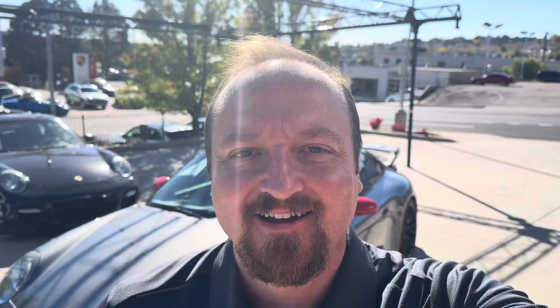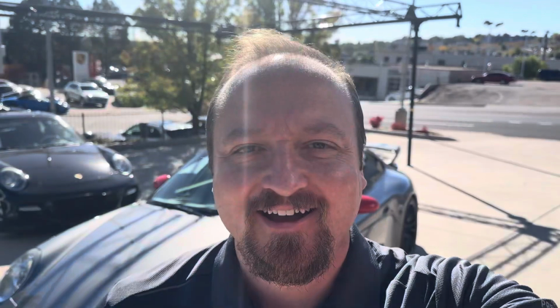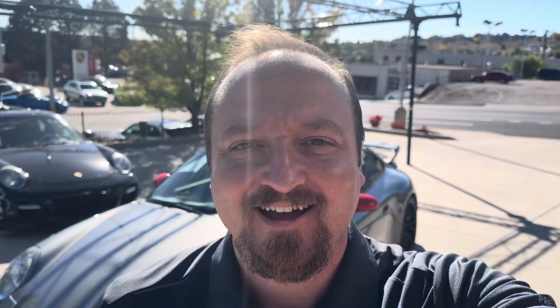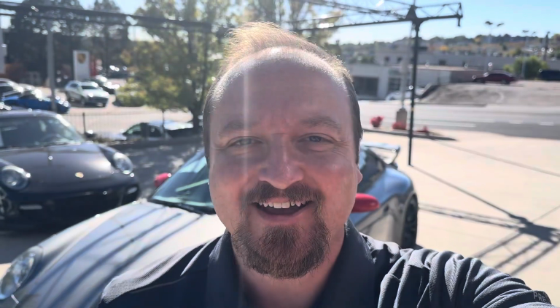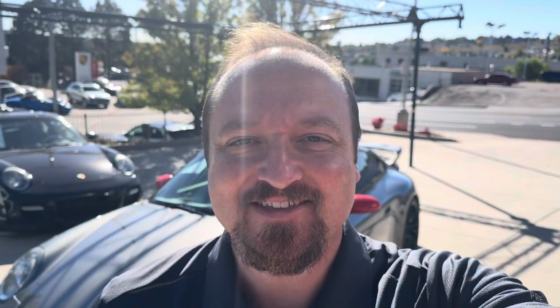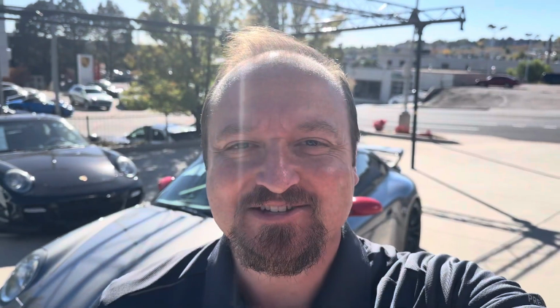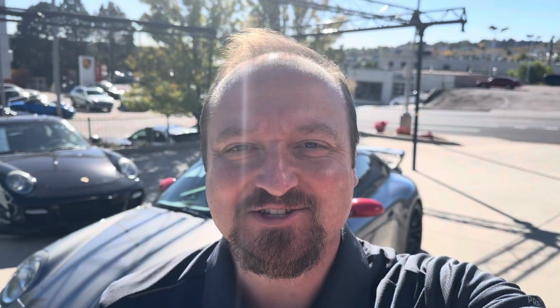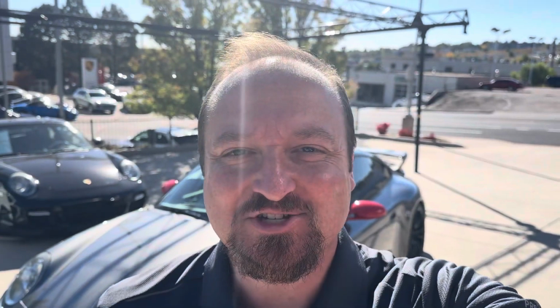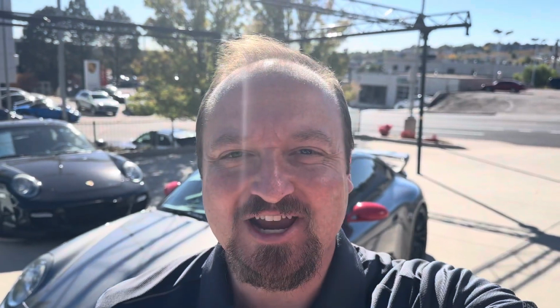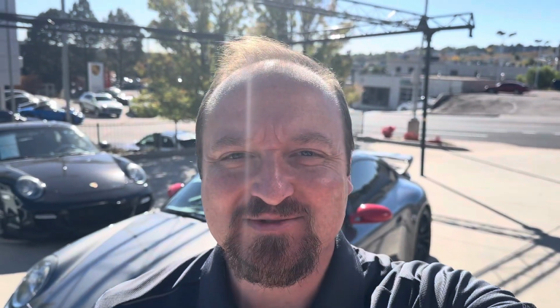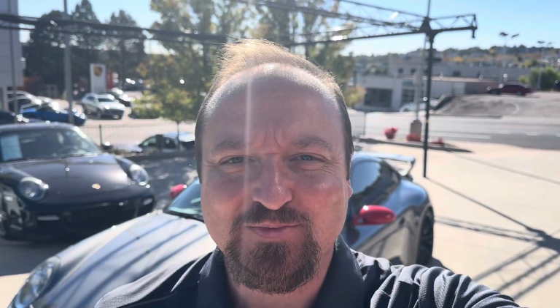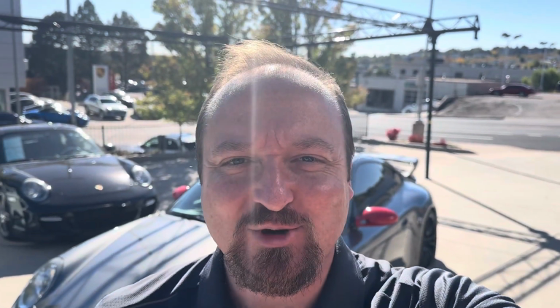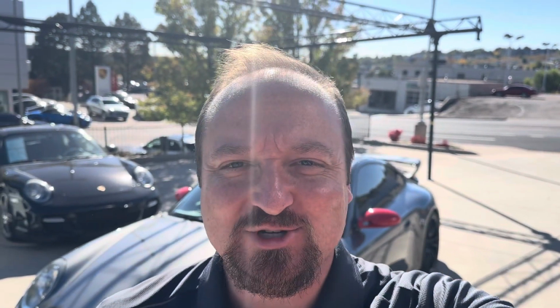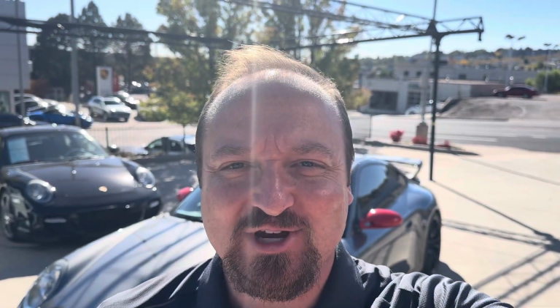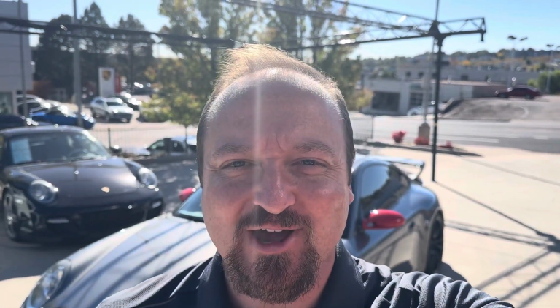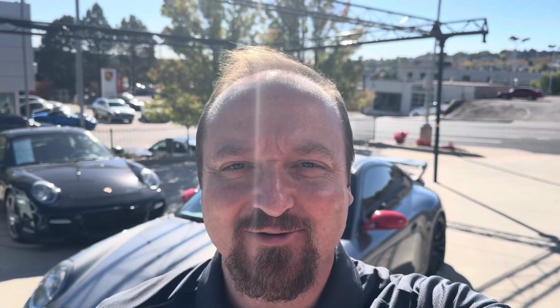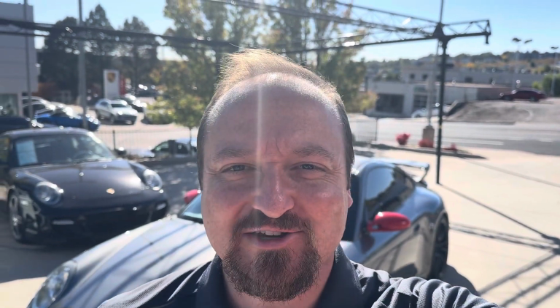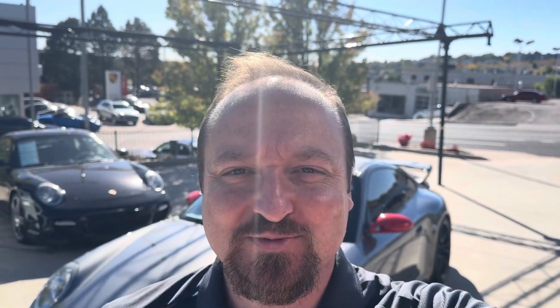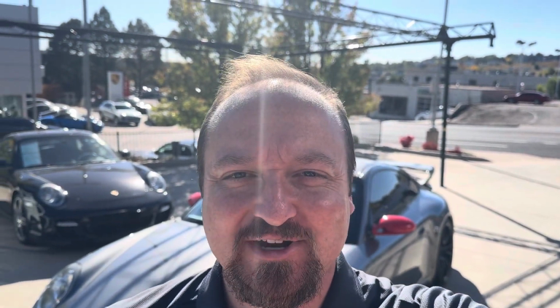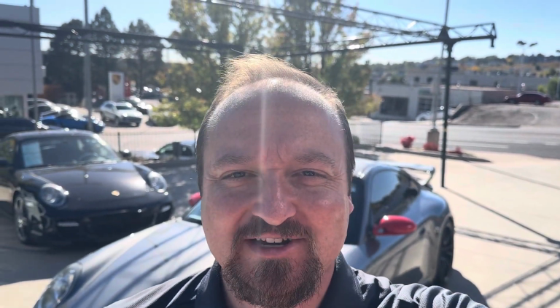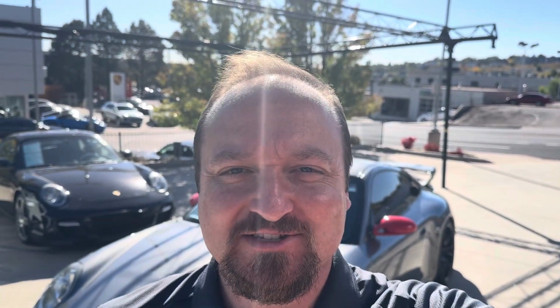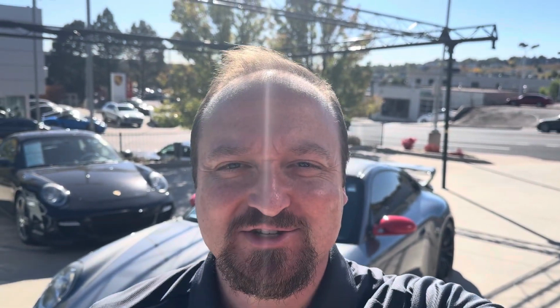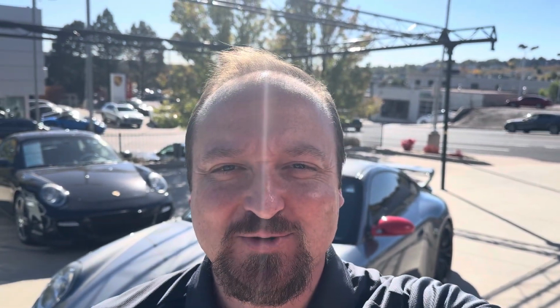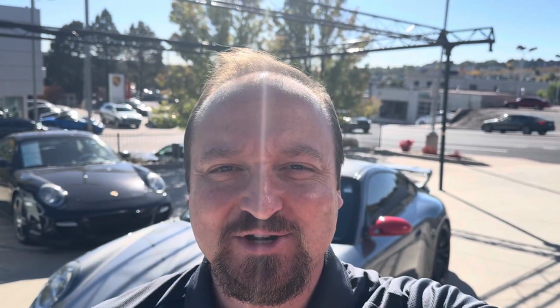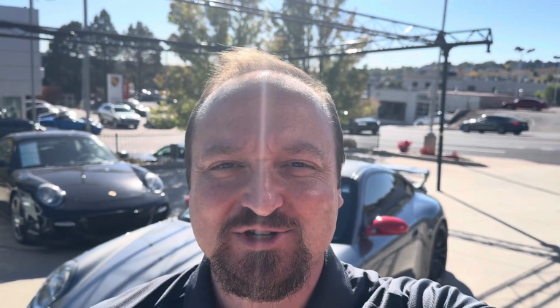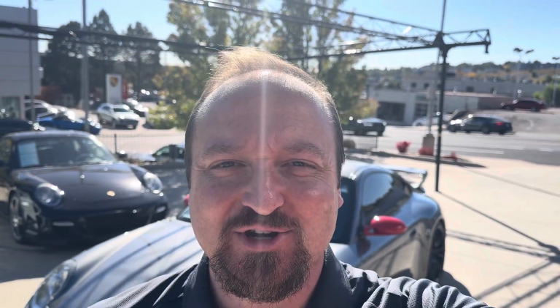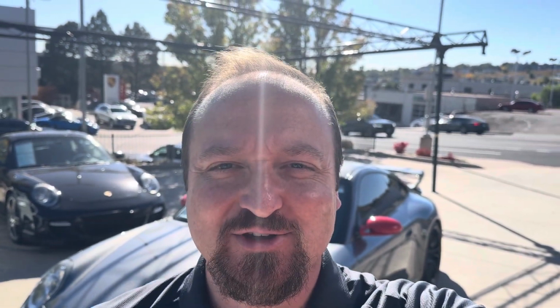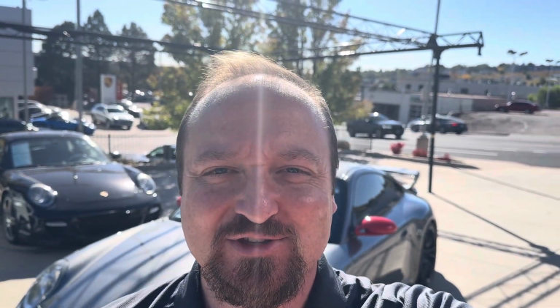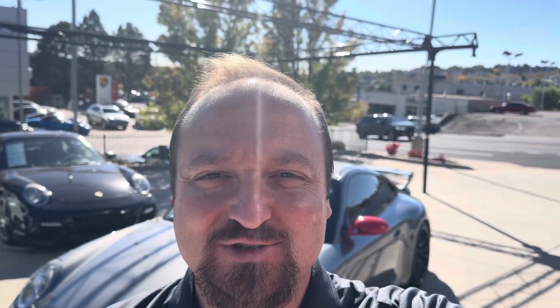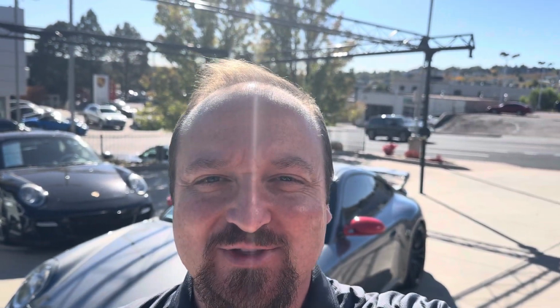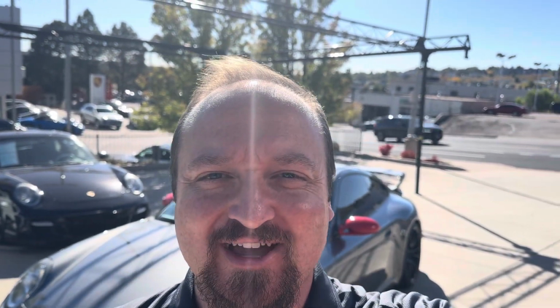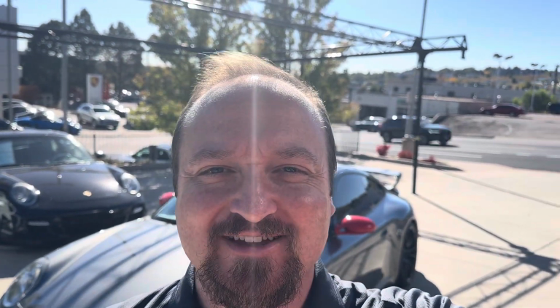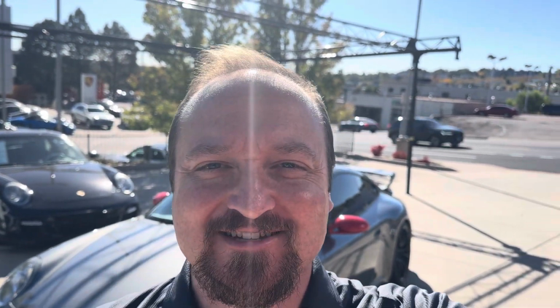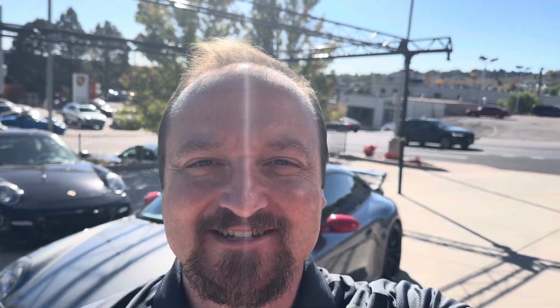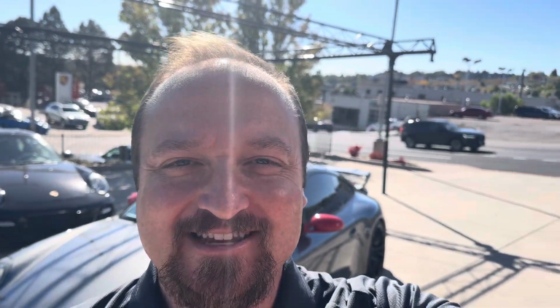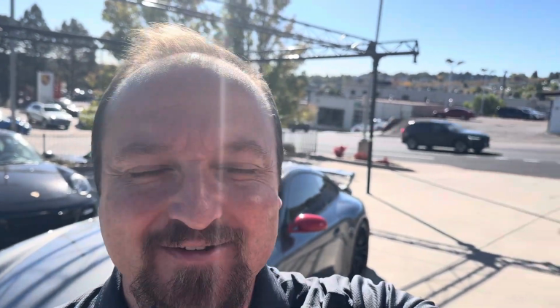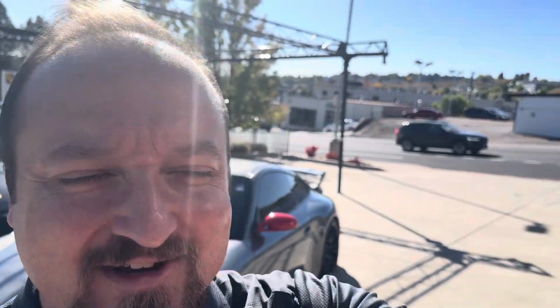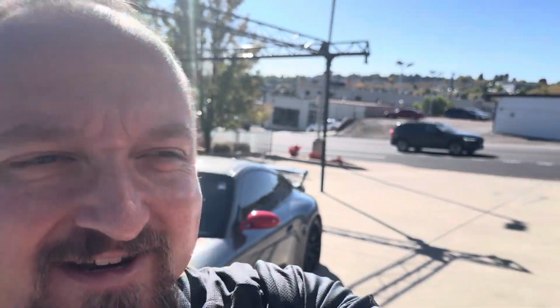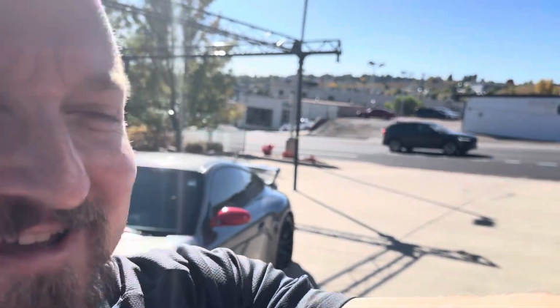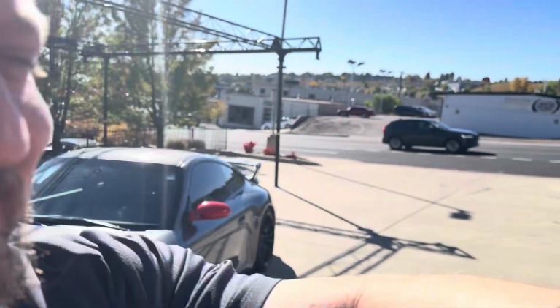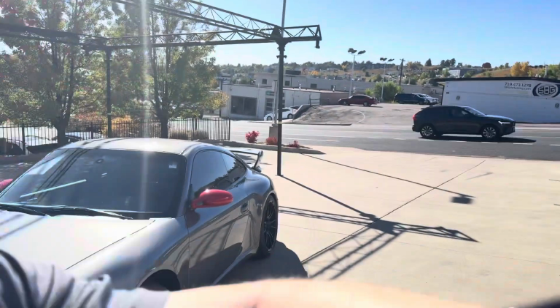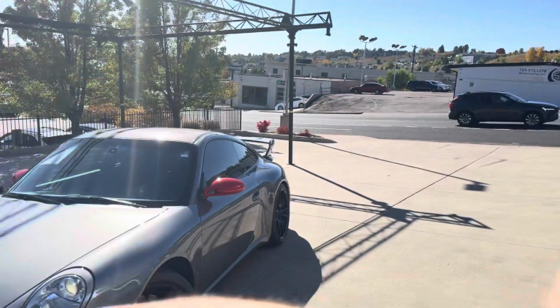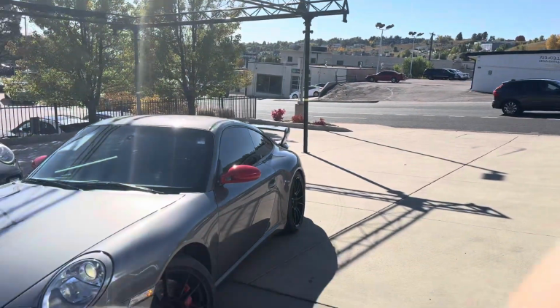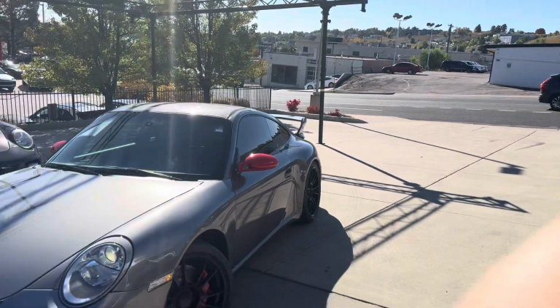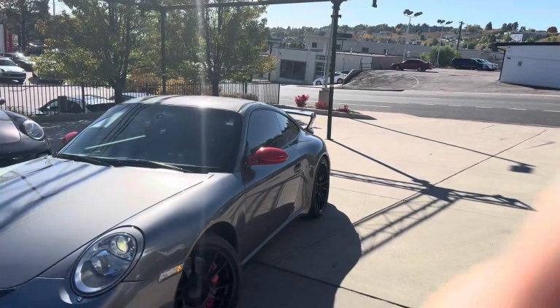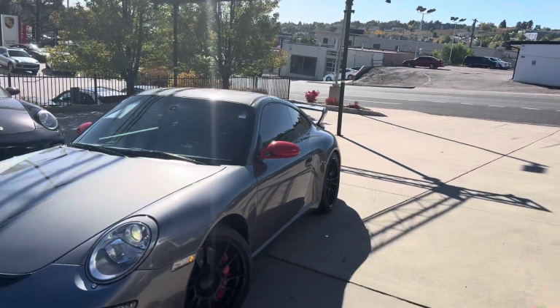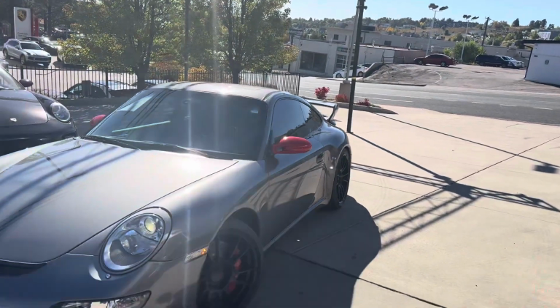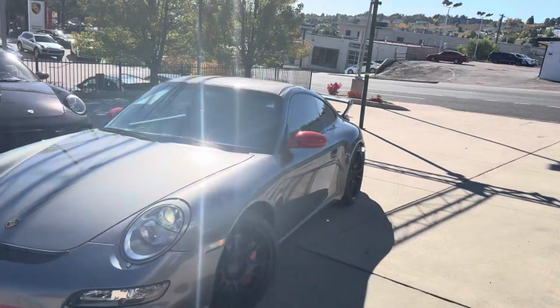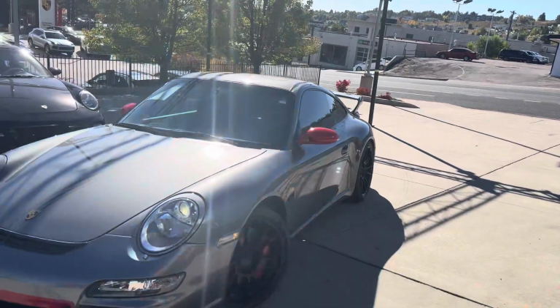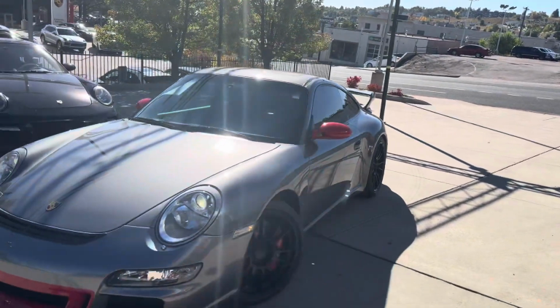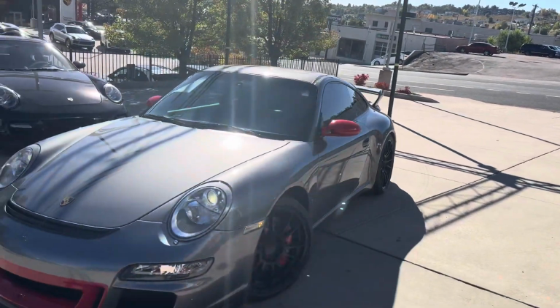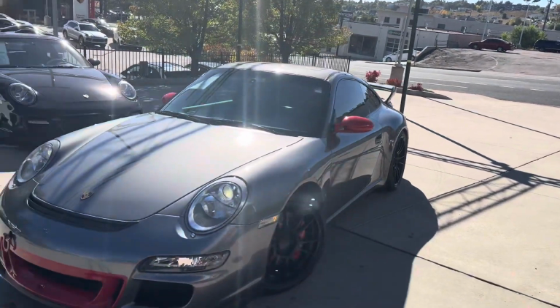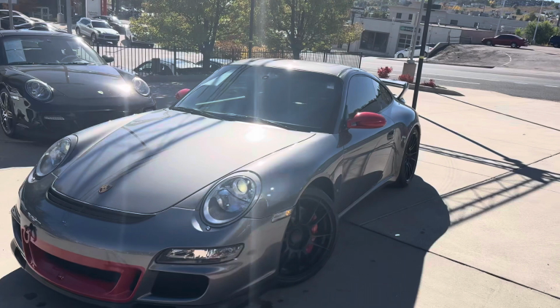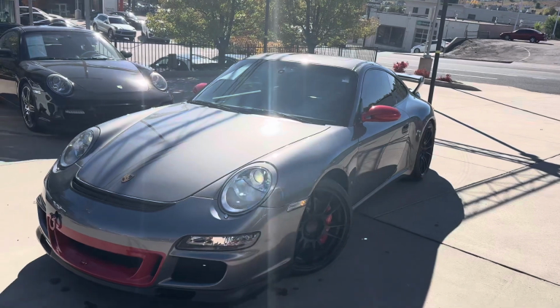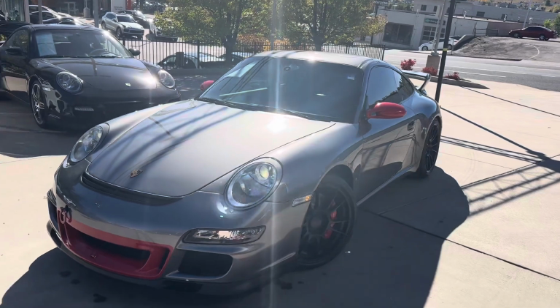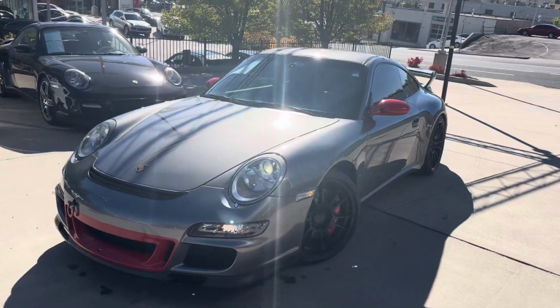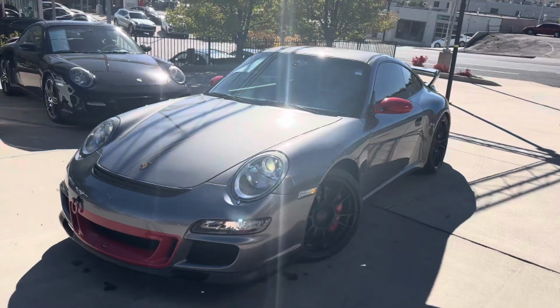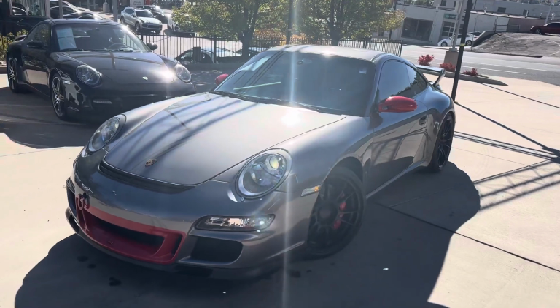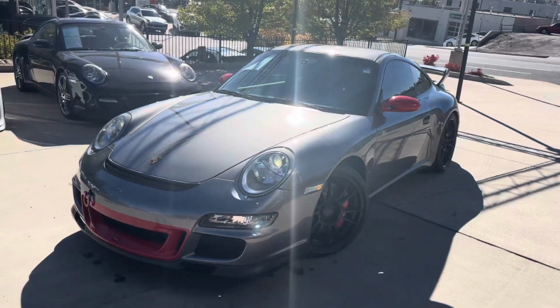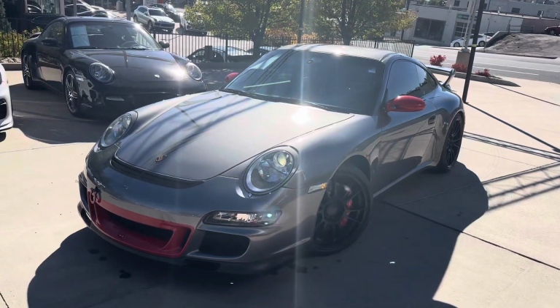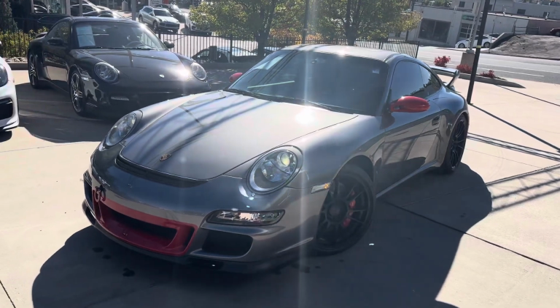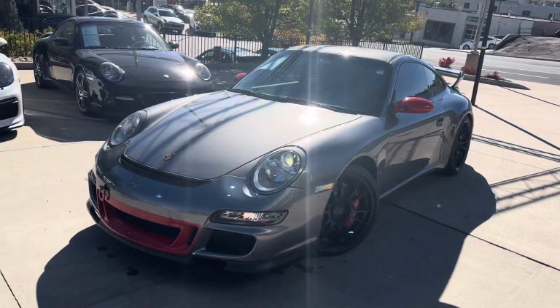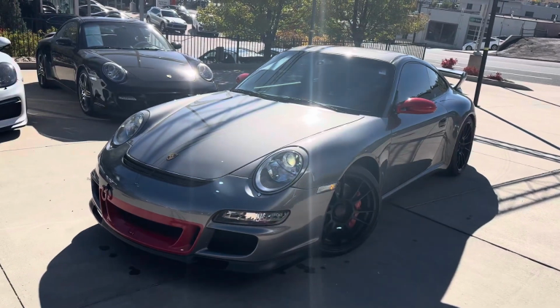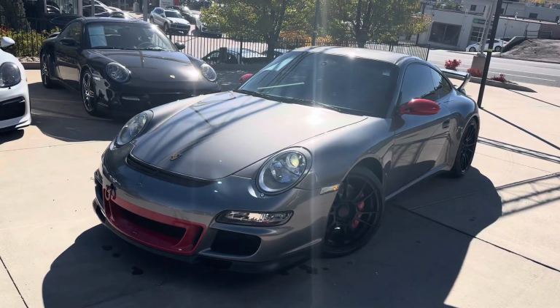Hi, this is James of Porsche Colorado Springs. Just want to show you the 2007 911 GT3 like you were here in person.